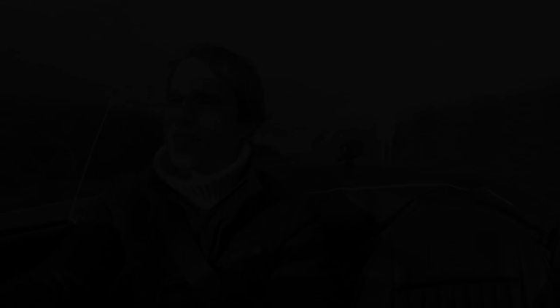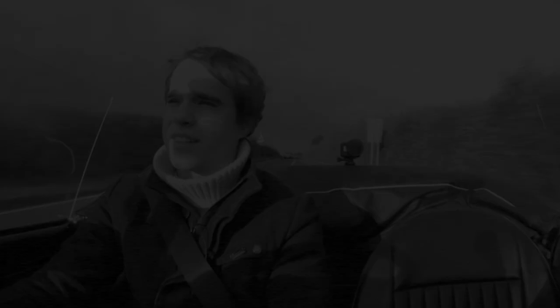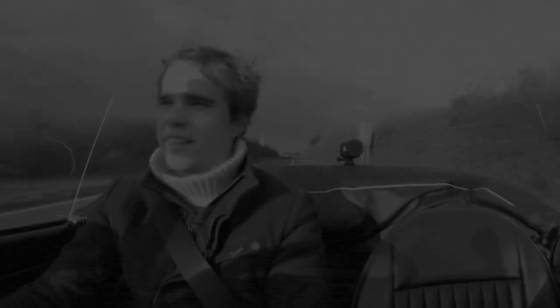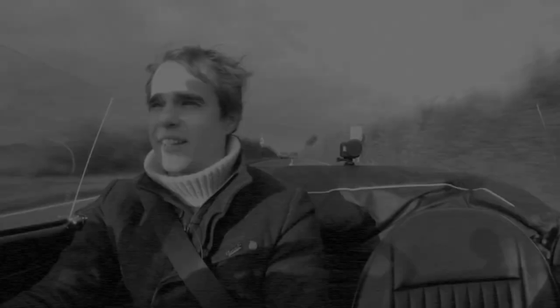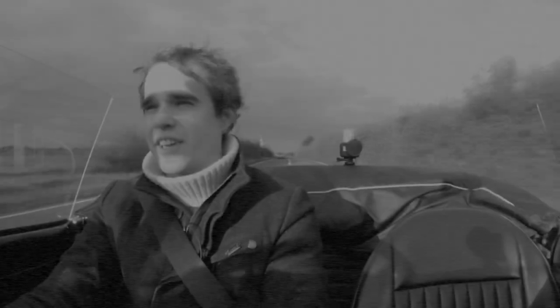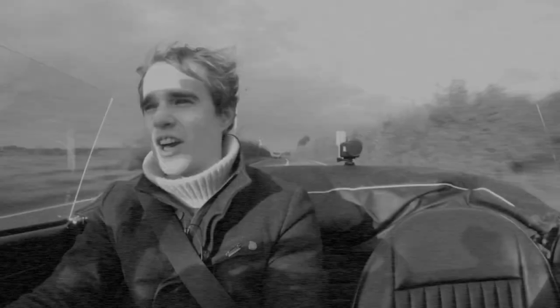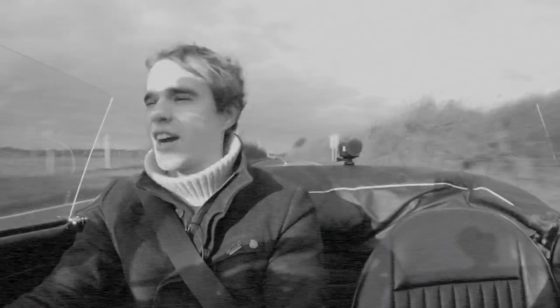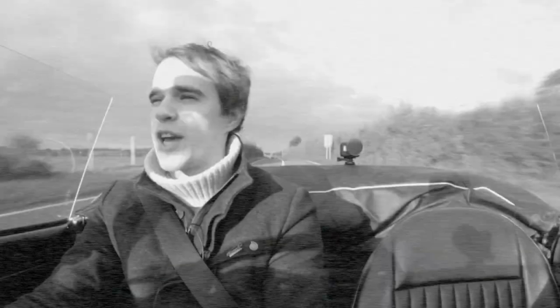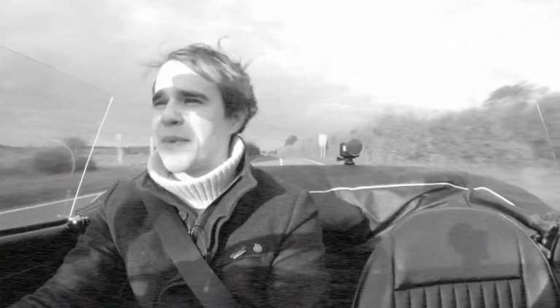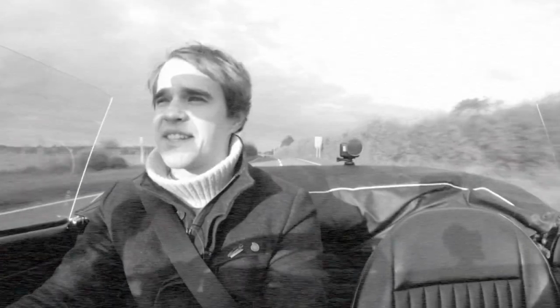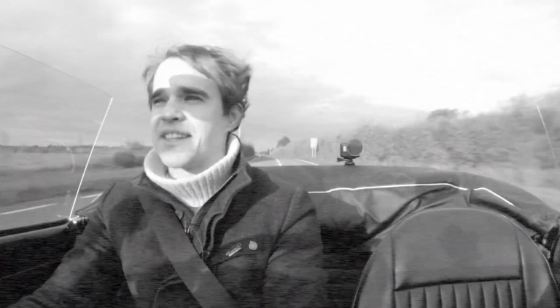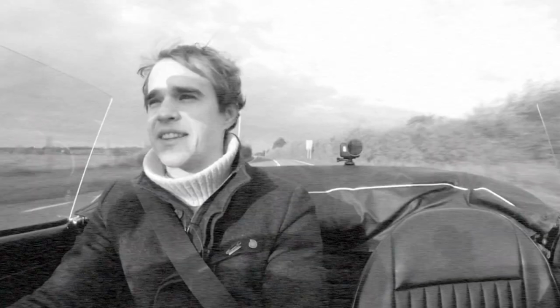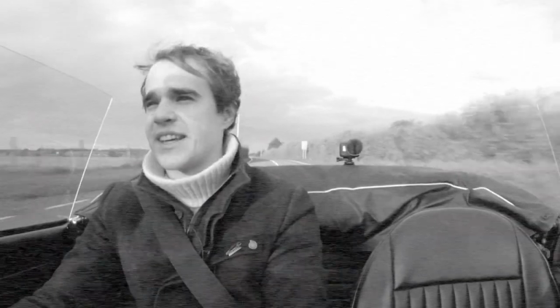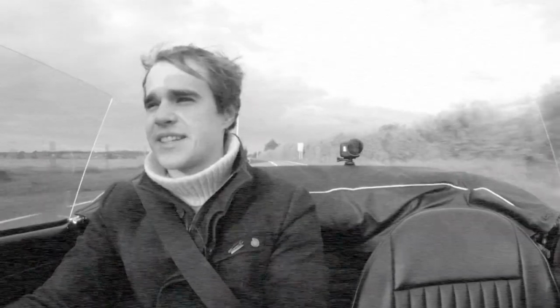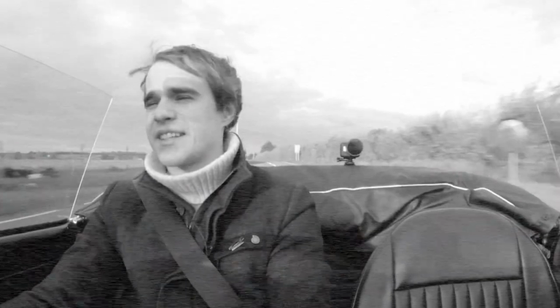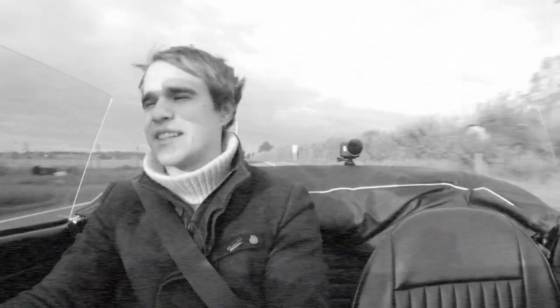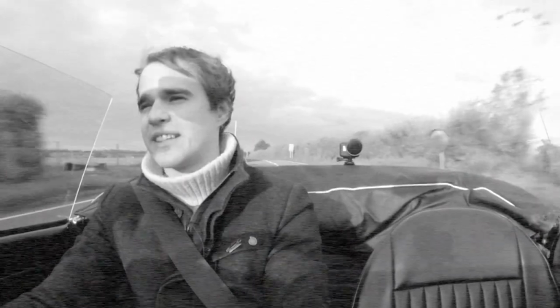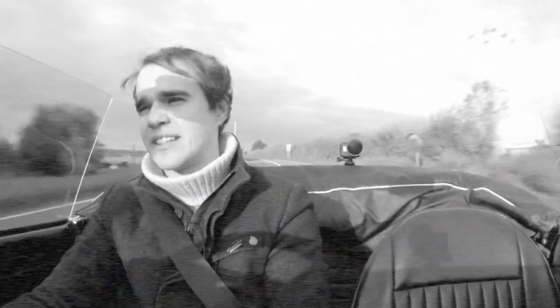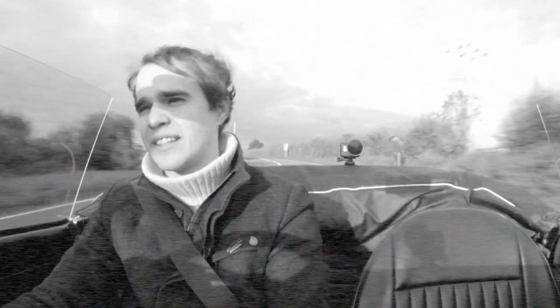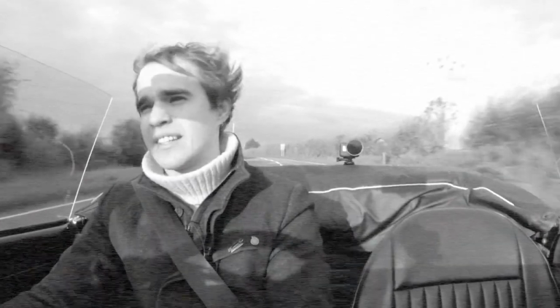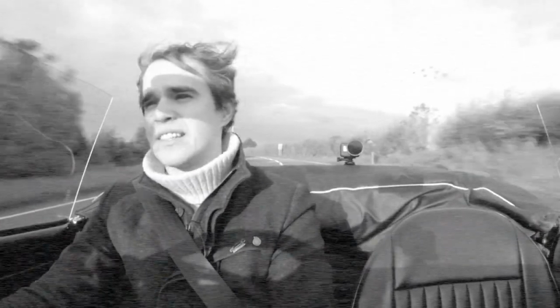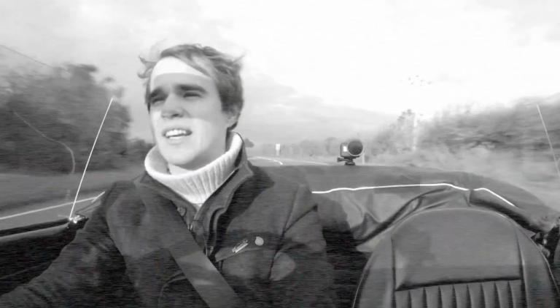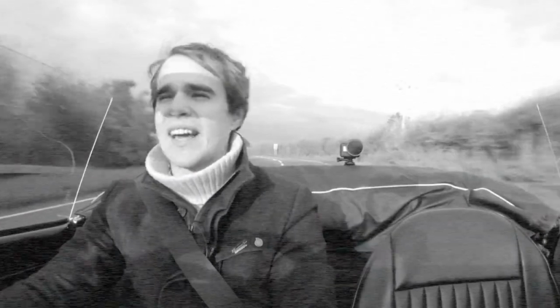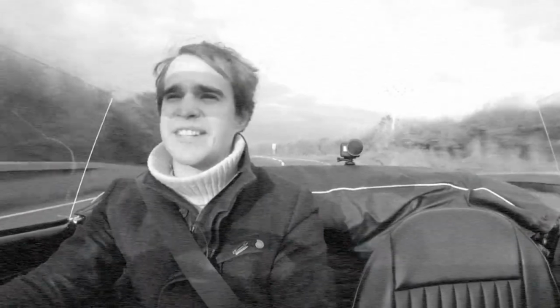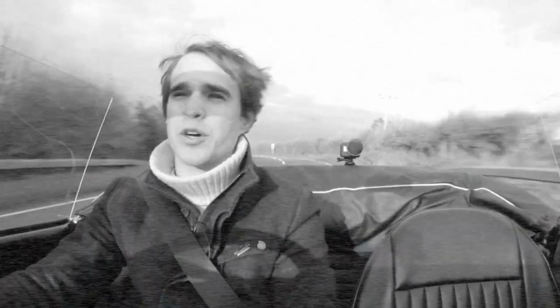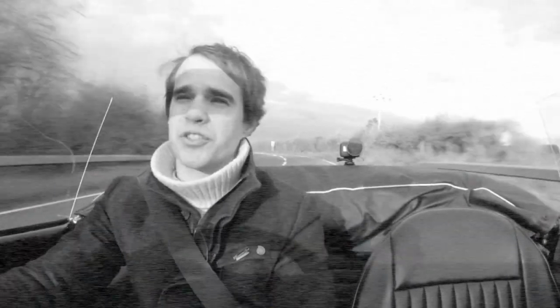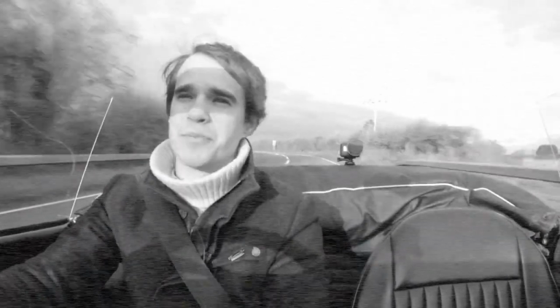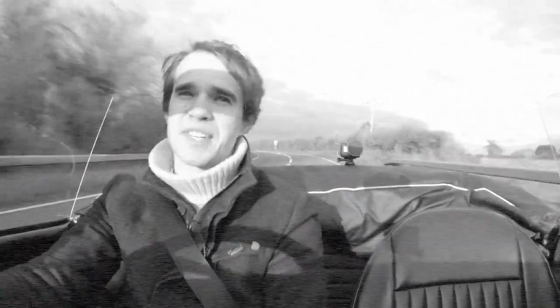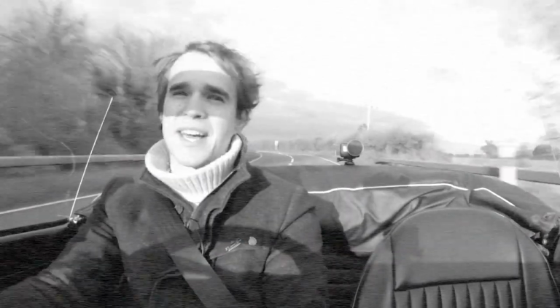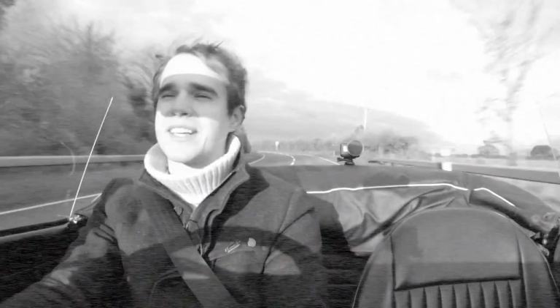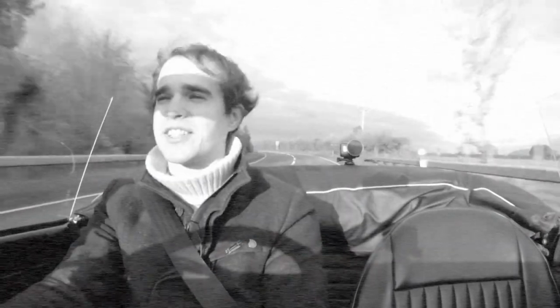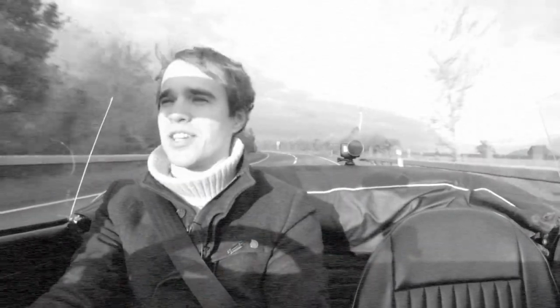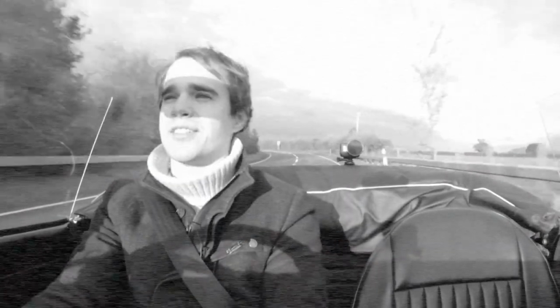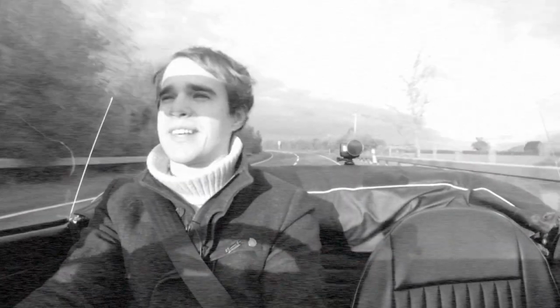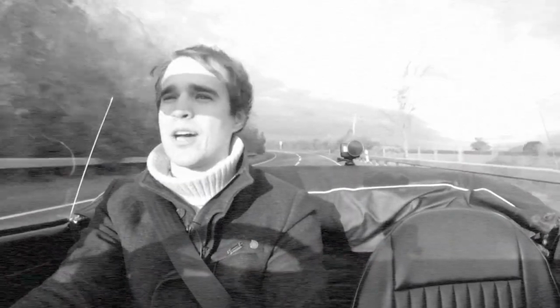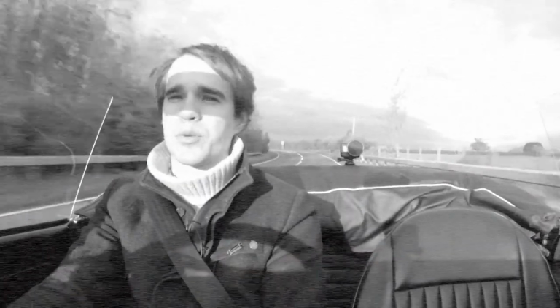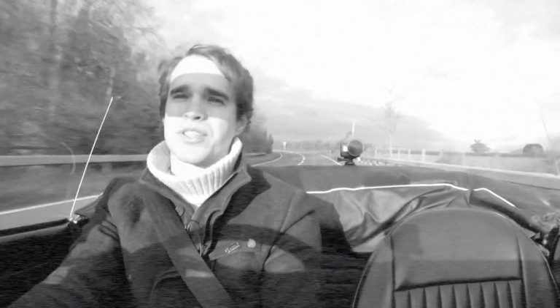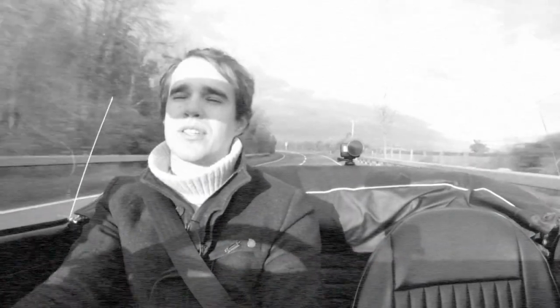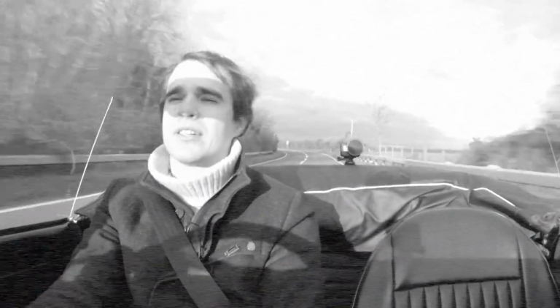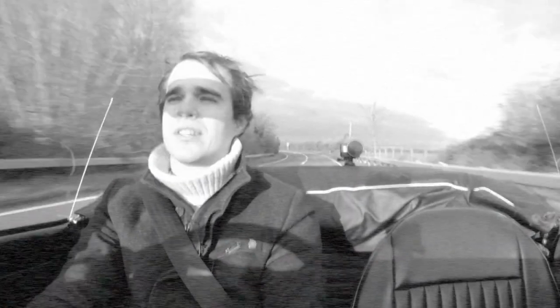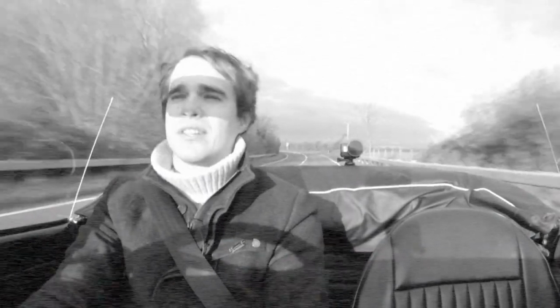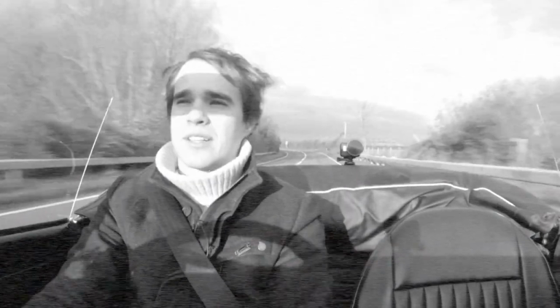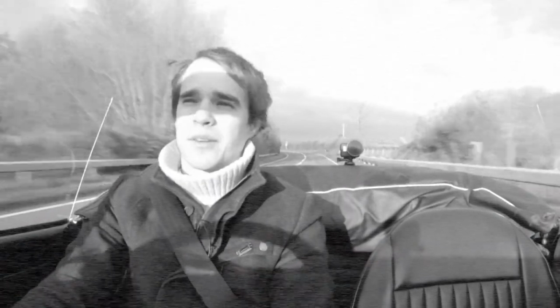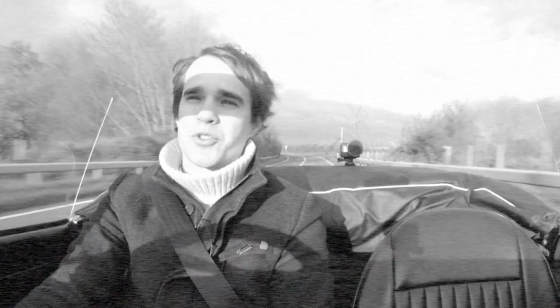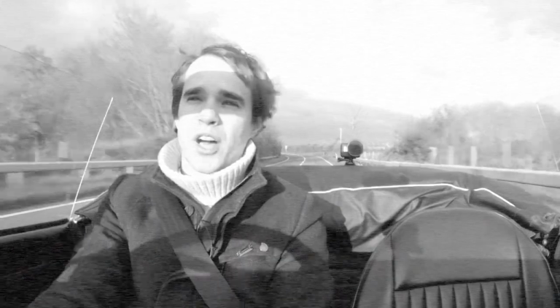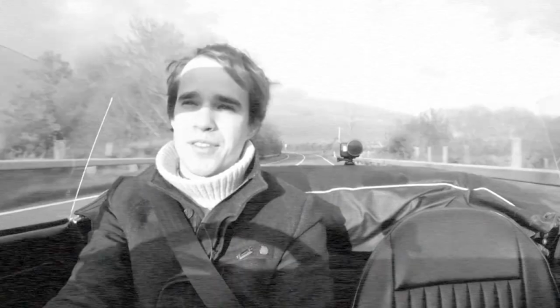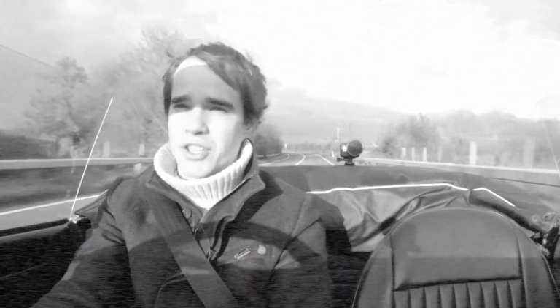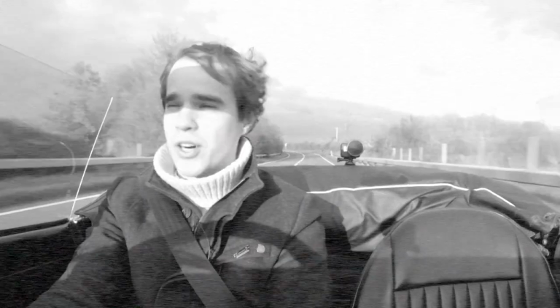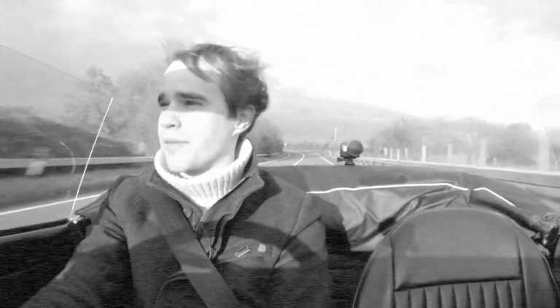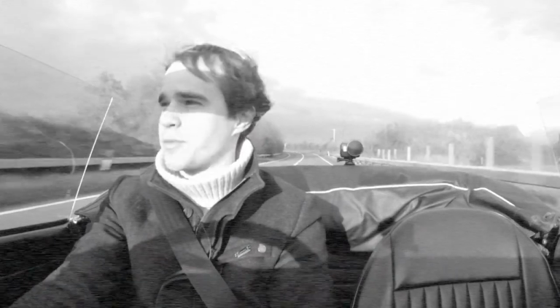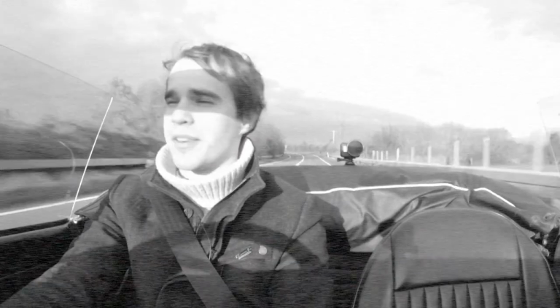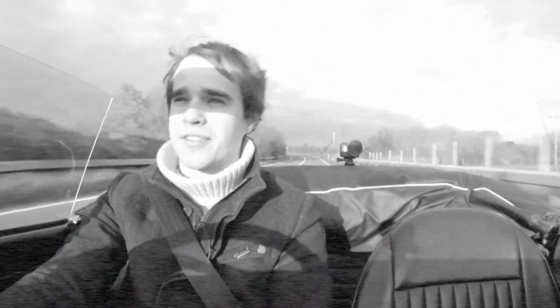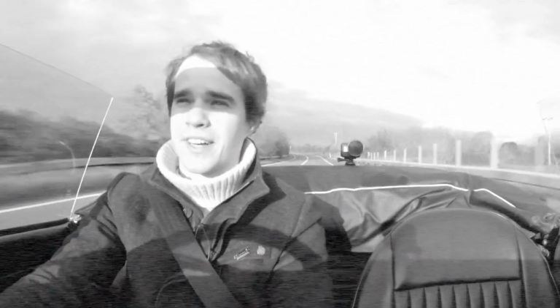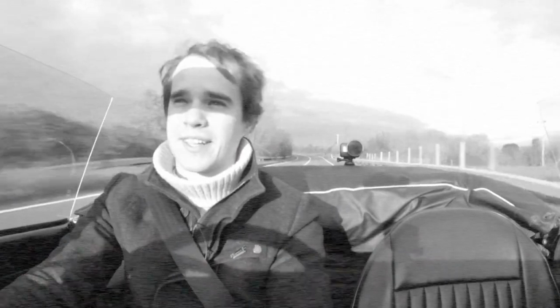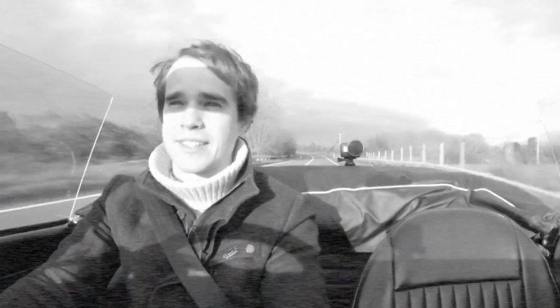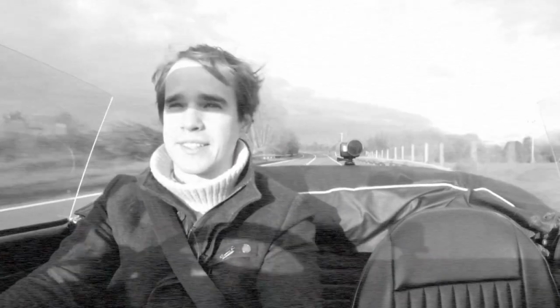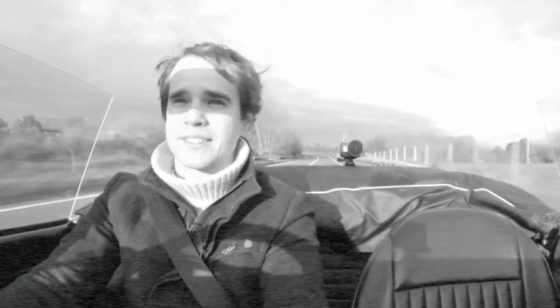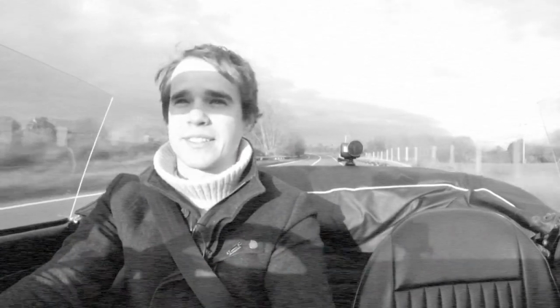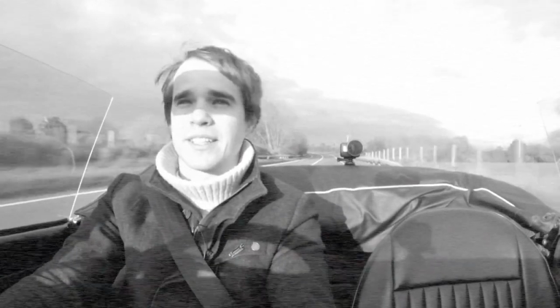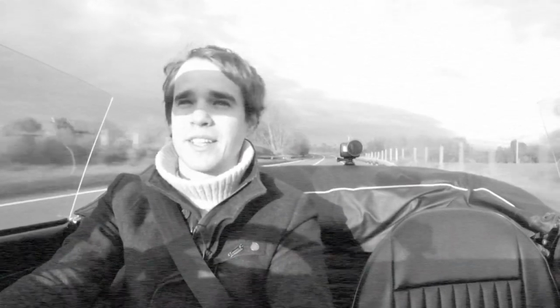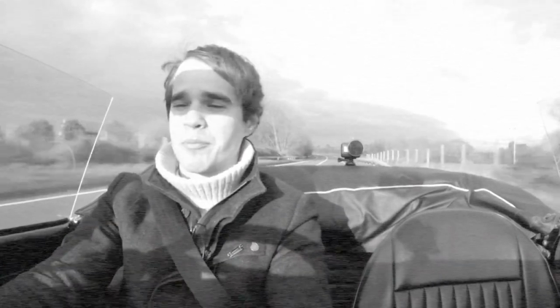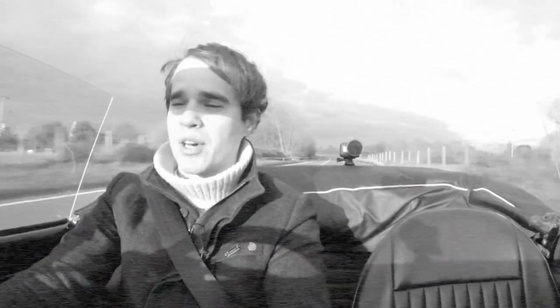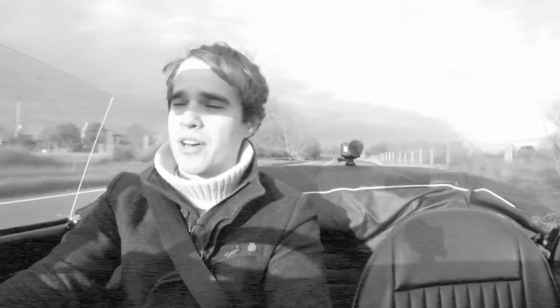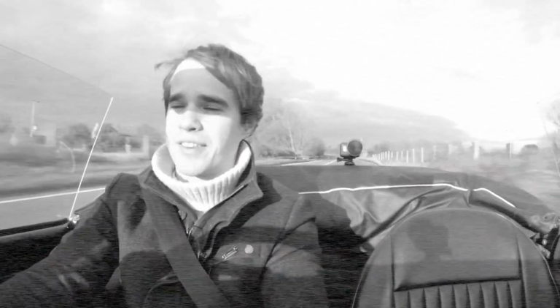You can't get better than this. Late autumn day, sun's out, I'm driving a Triumph Spitfire. Perfect.